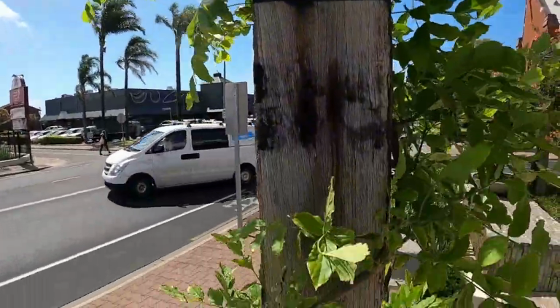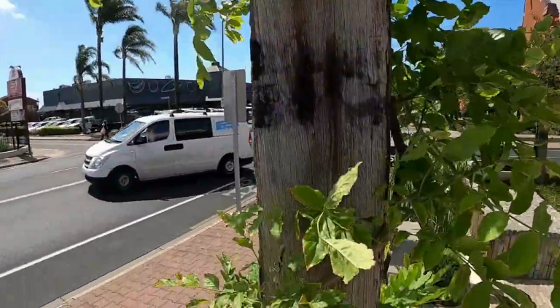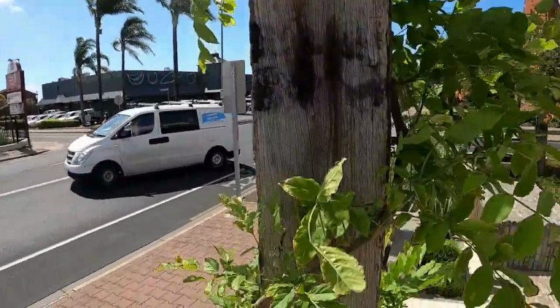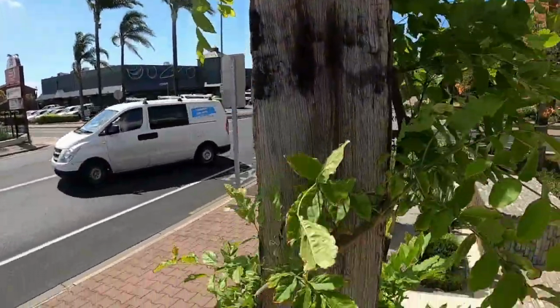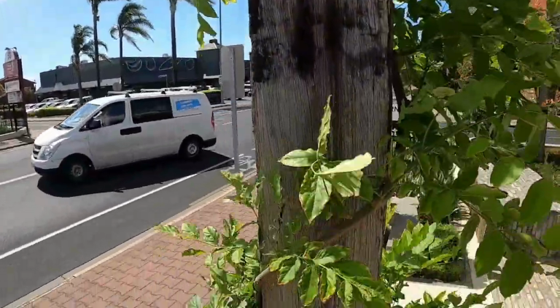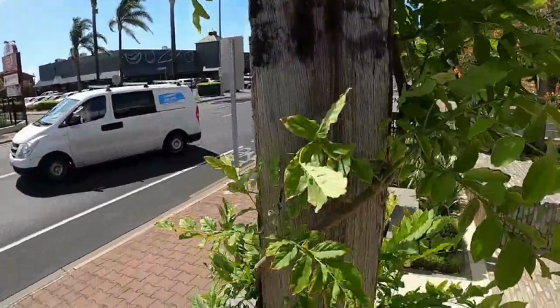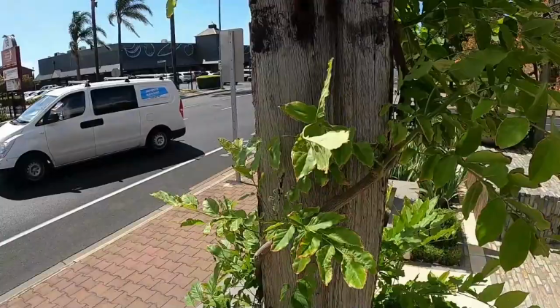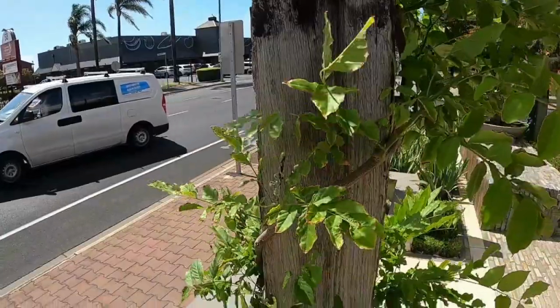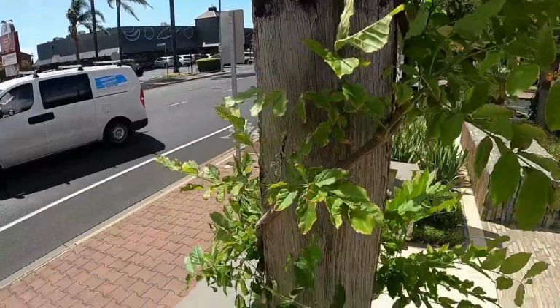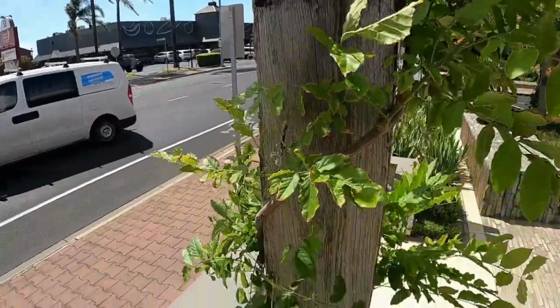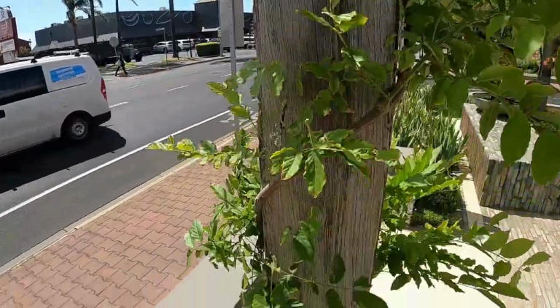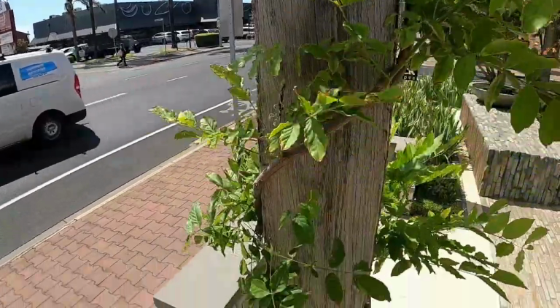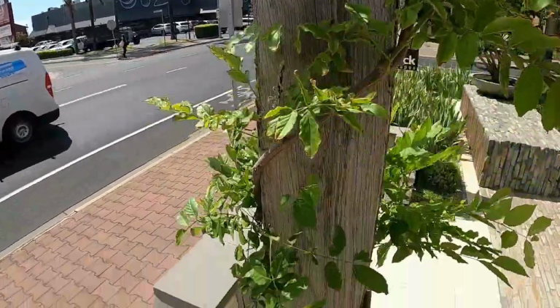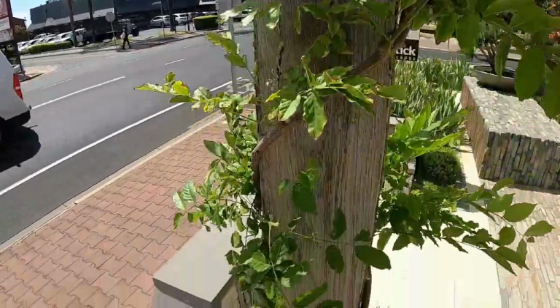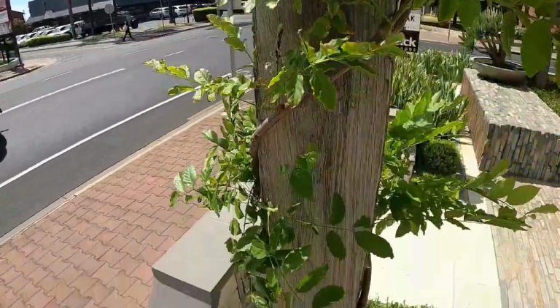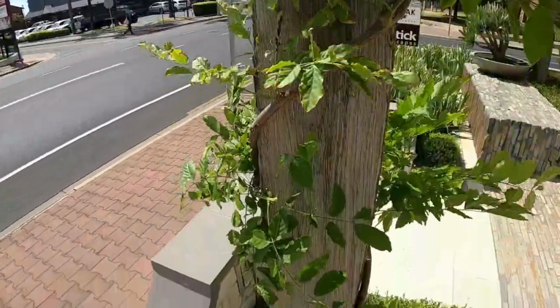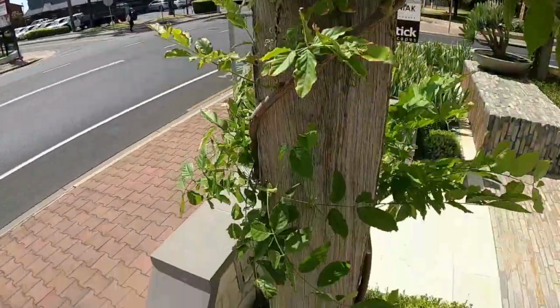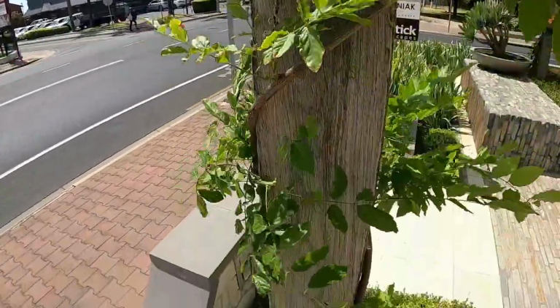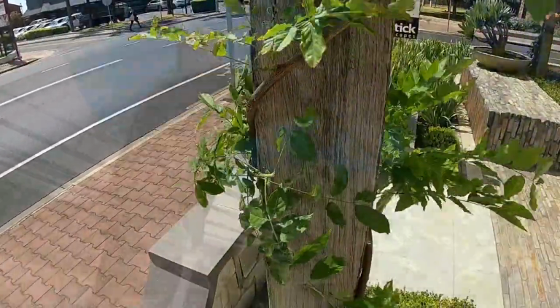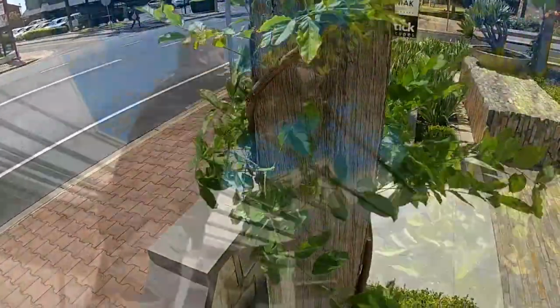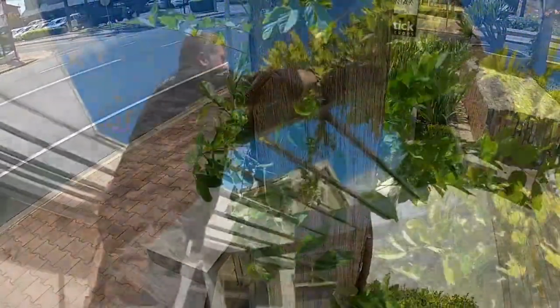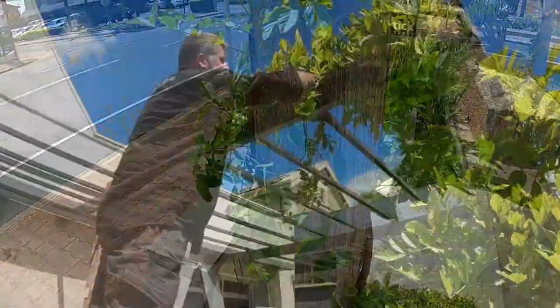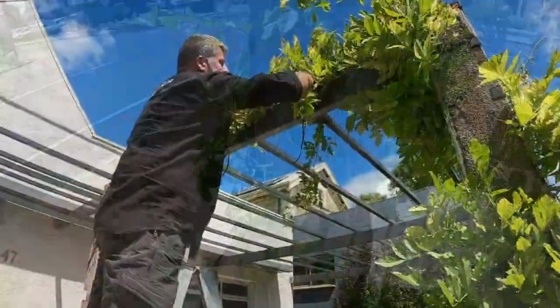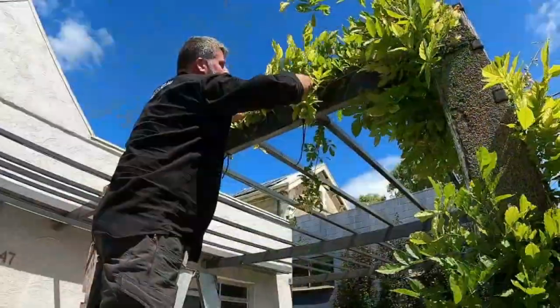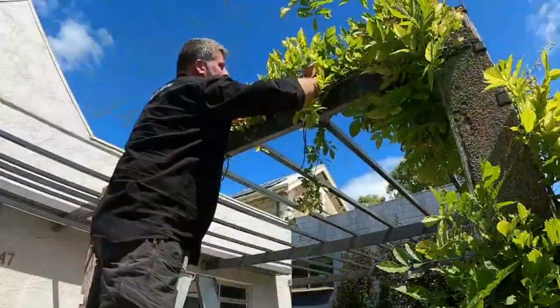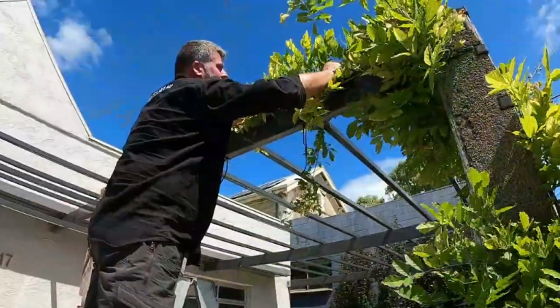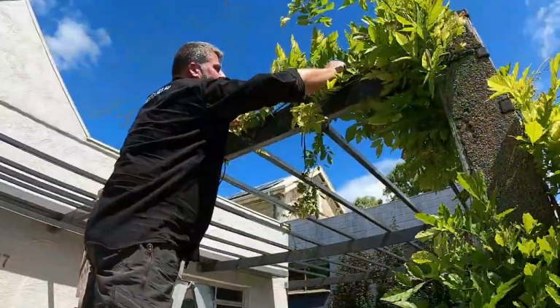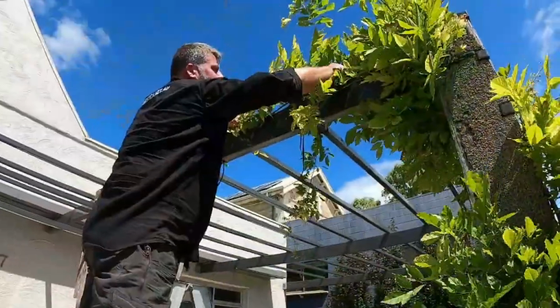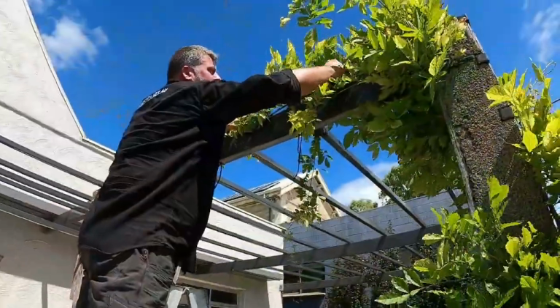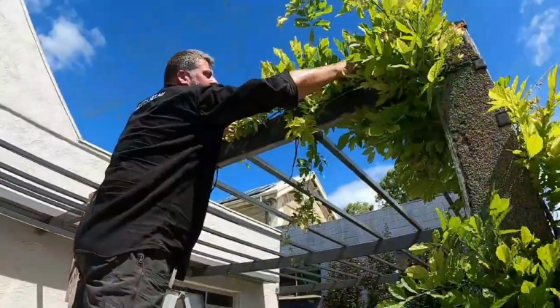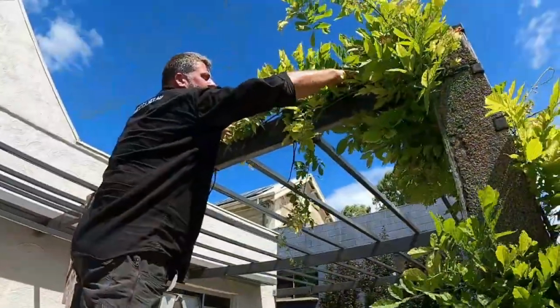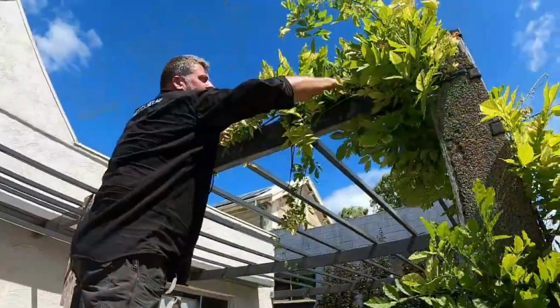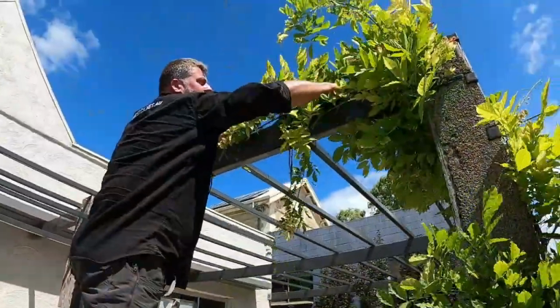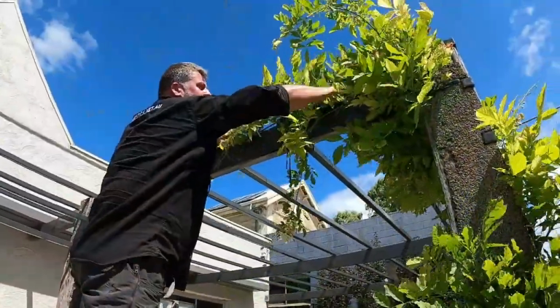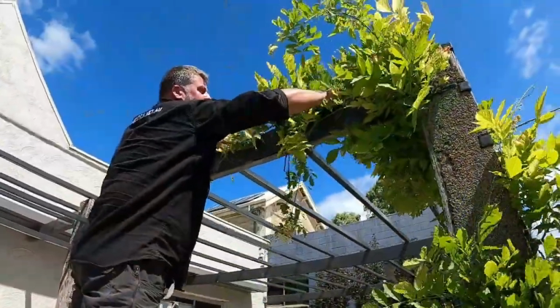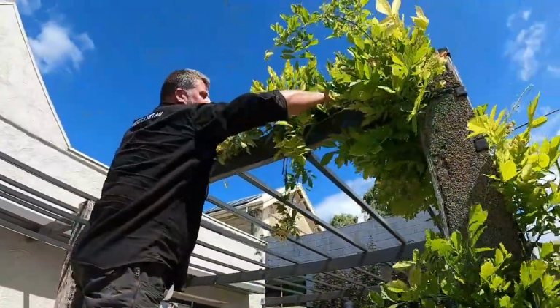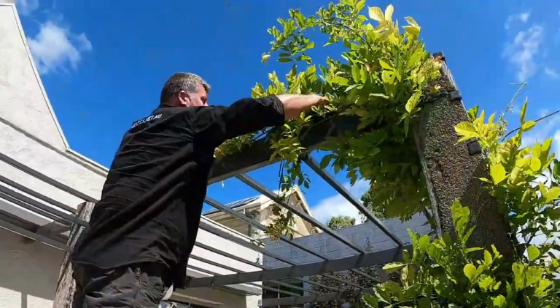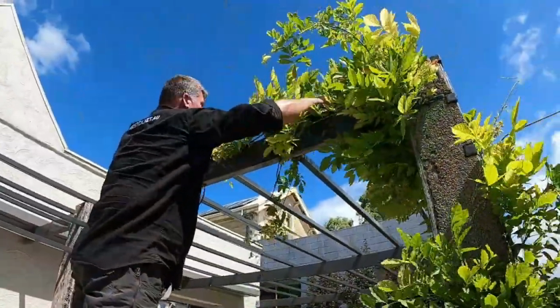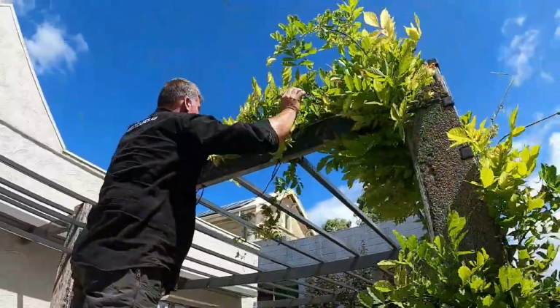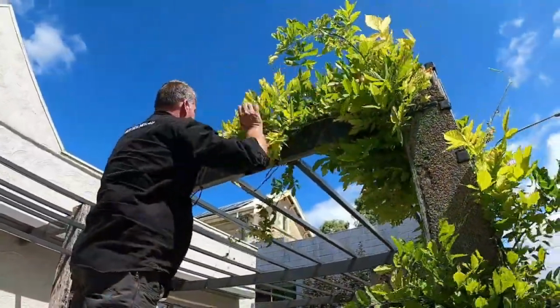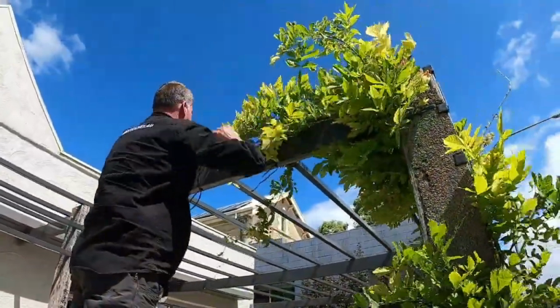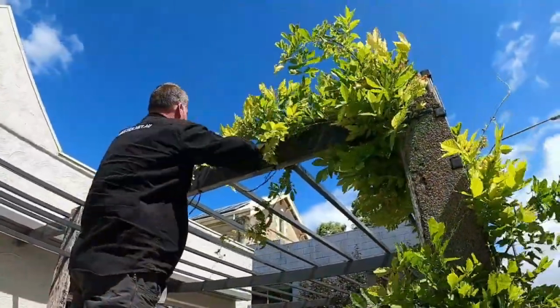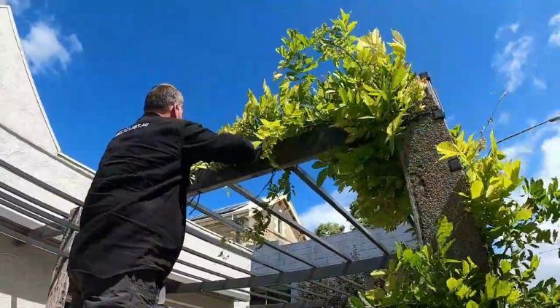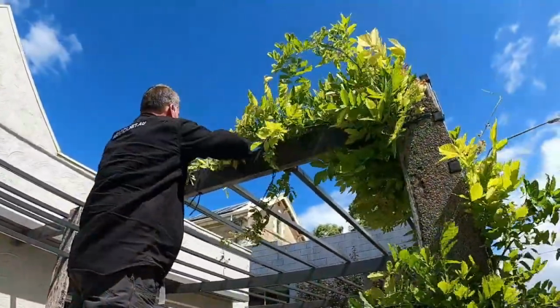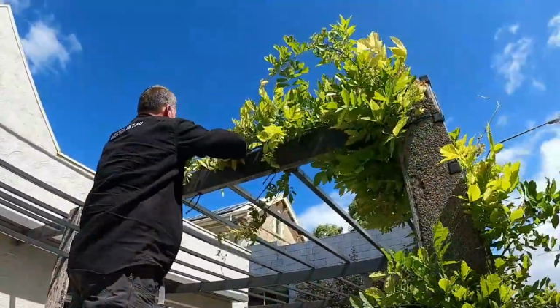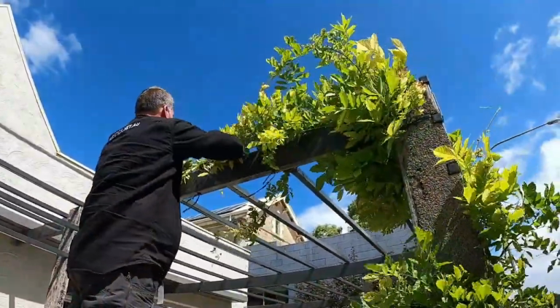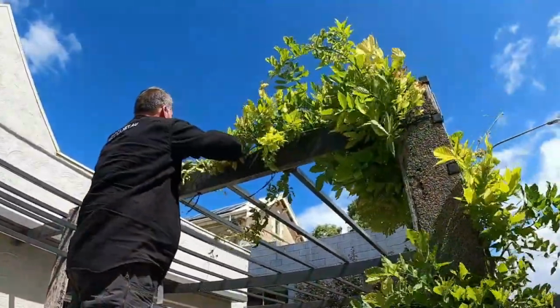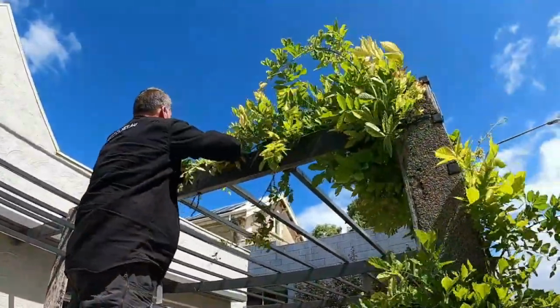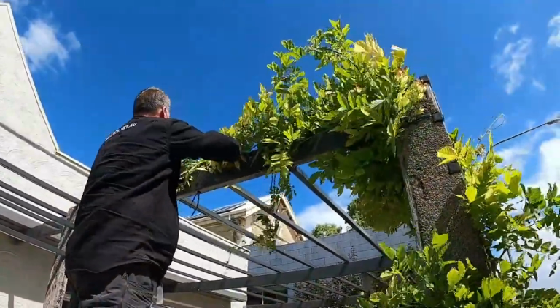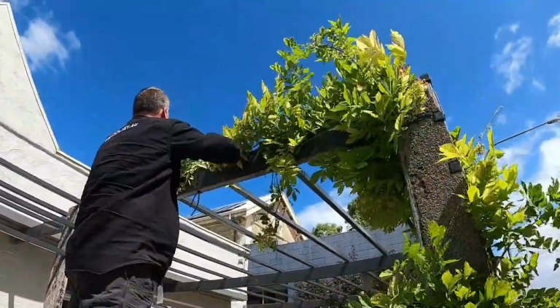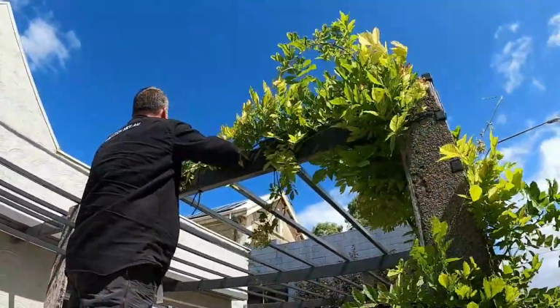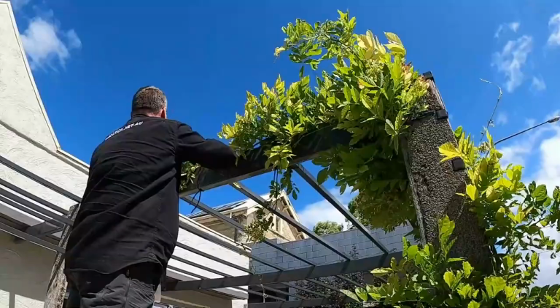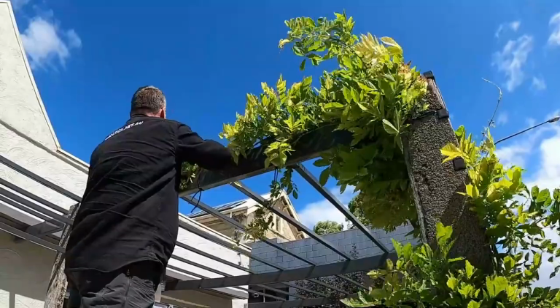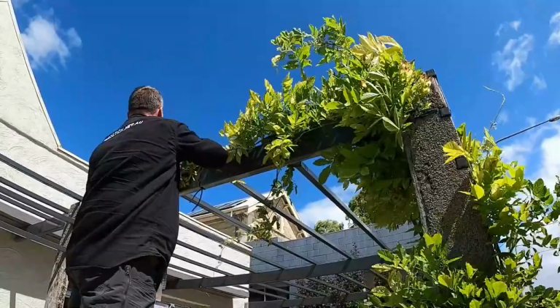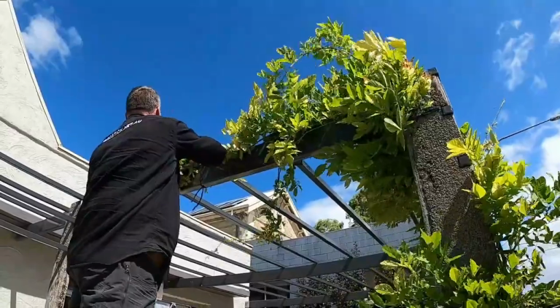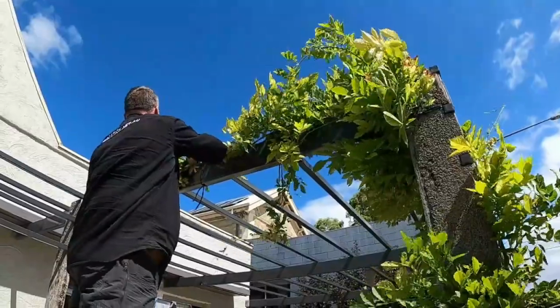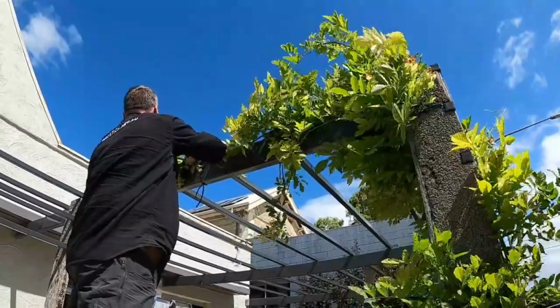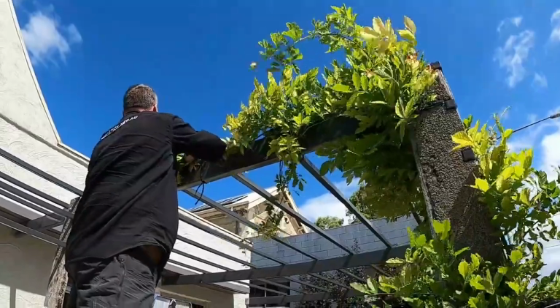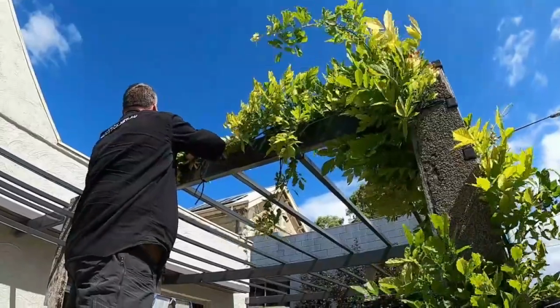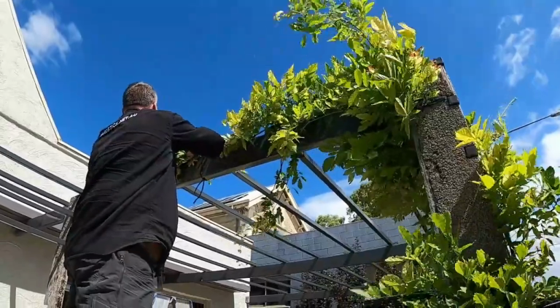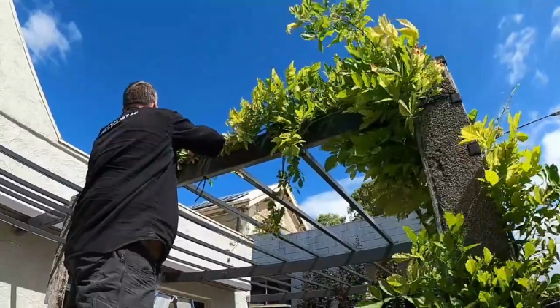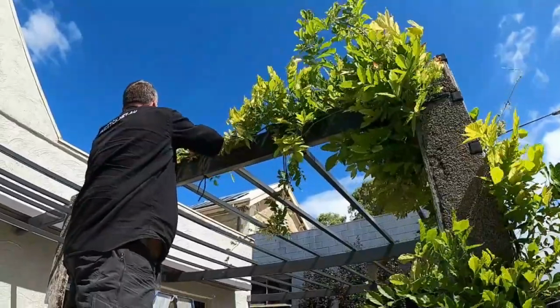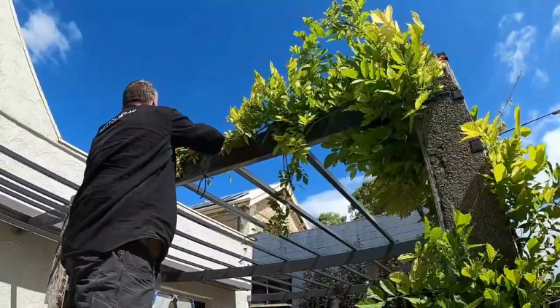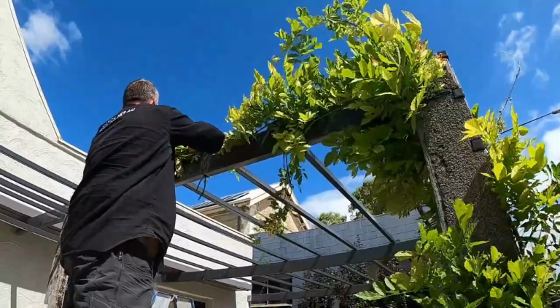The structure you're growing your Wisteria over must be very strong. Wisteria can become very heavy and is very strong in the way that it grows.